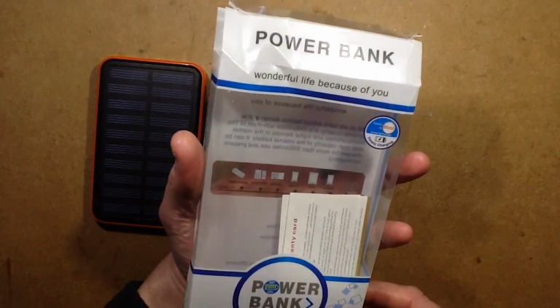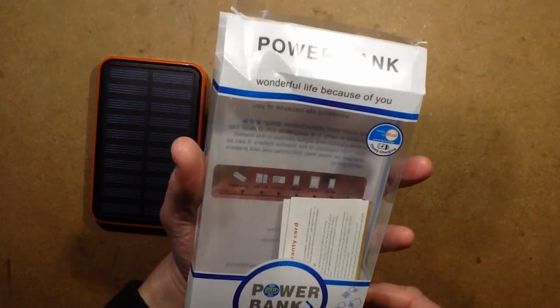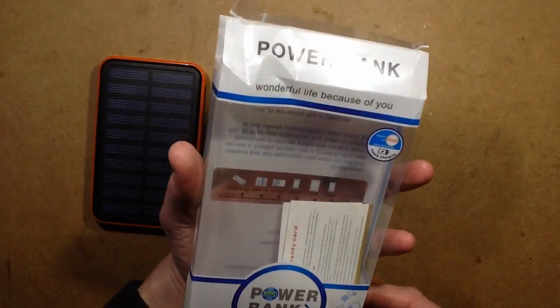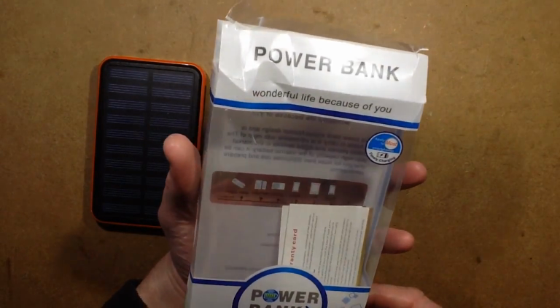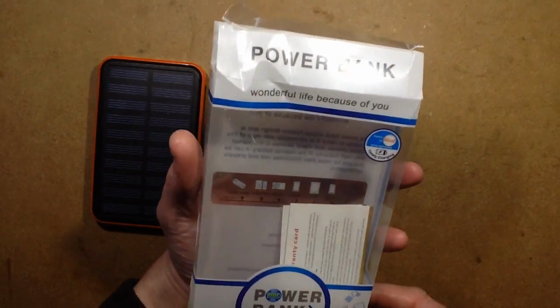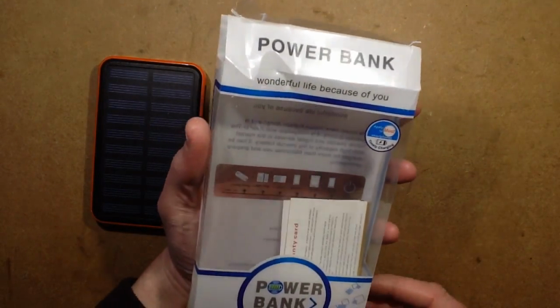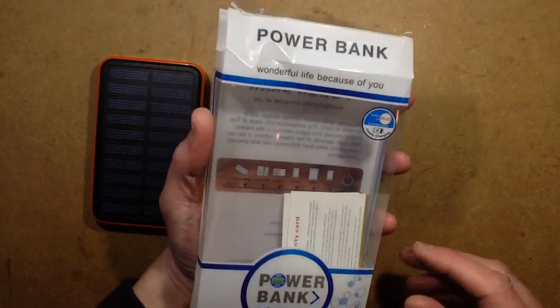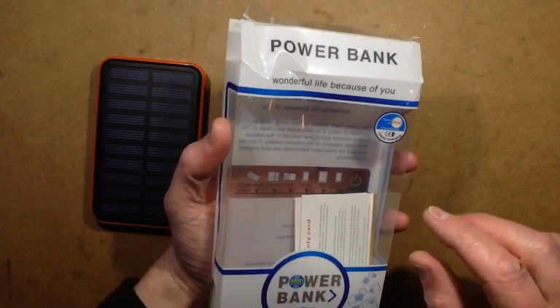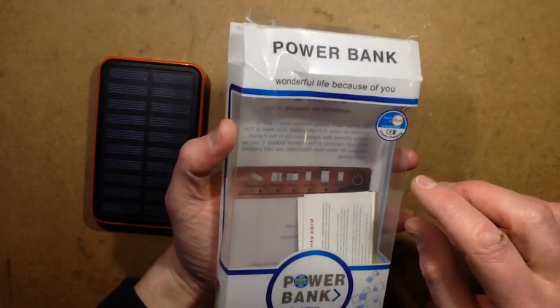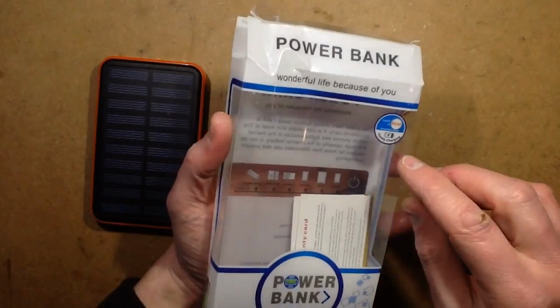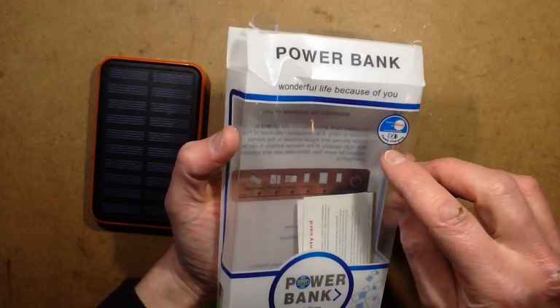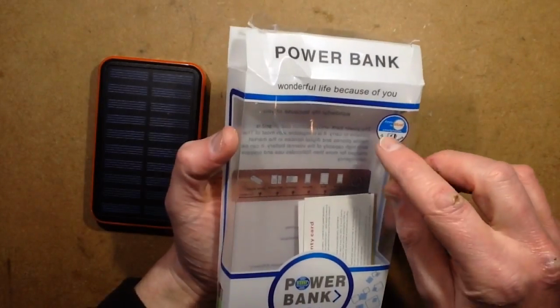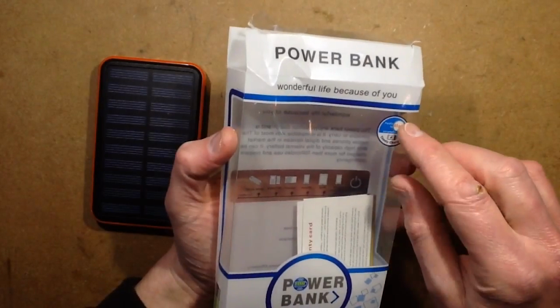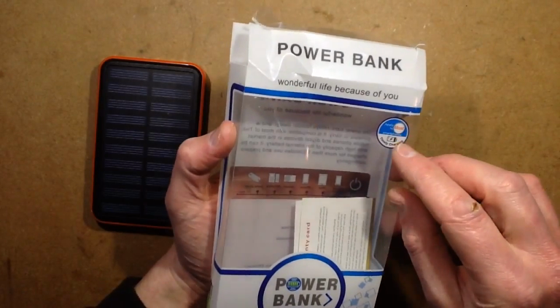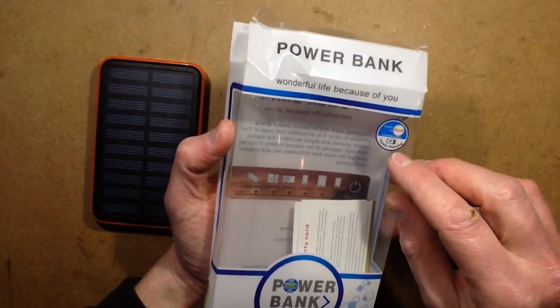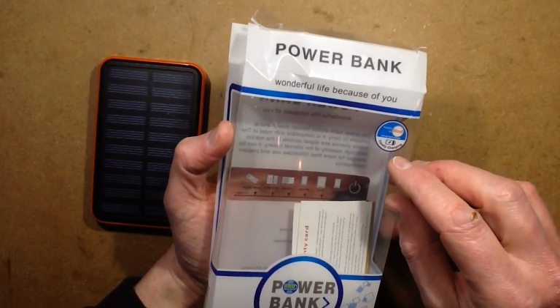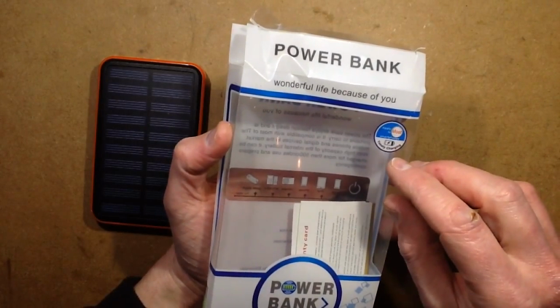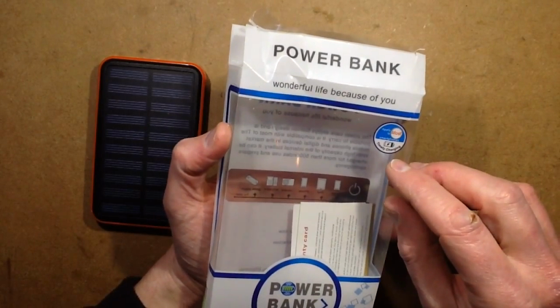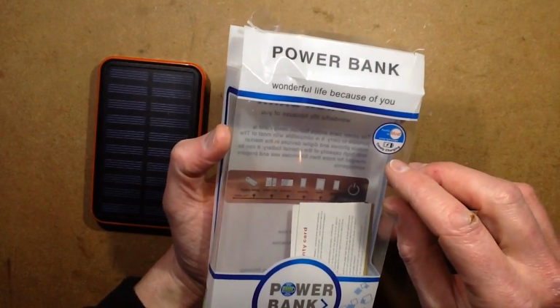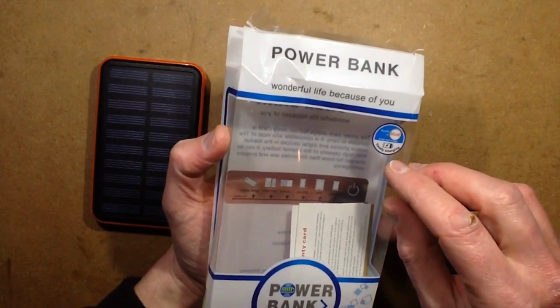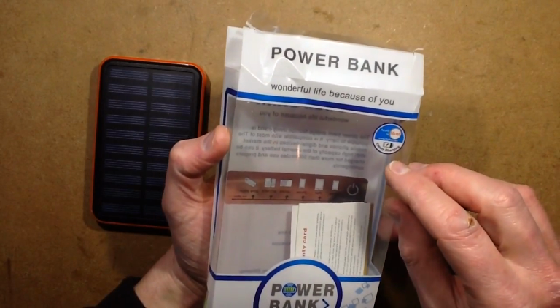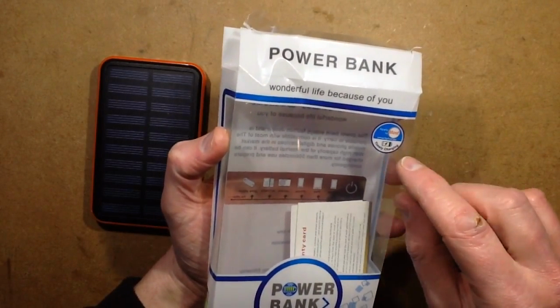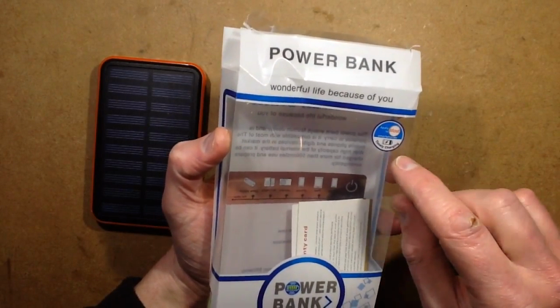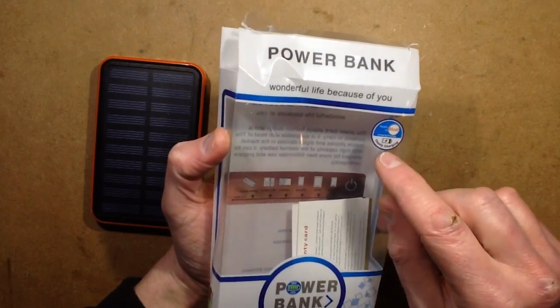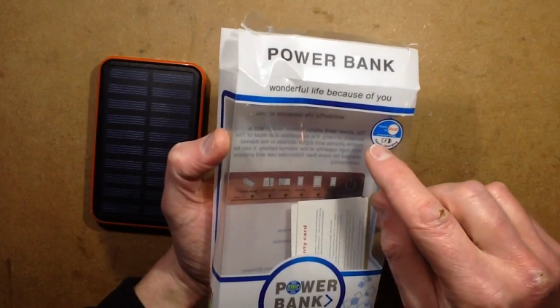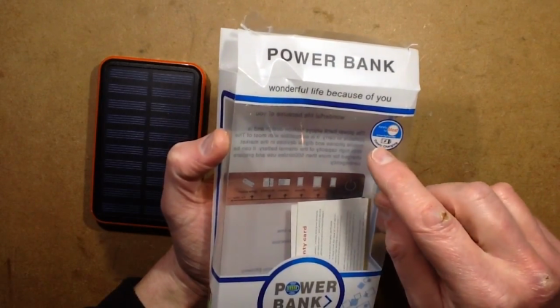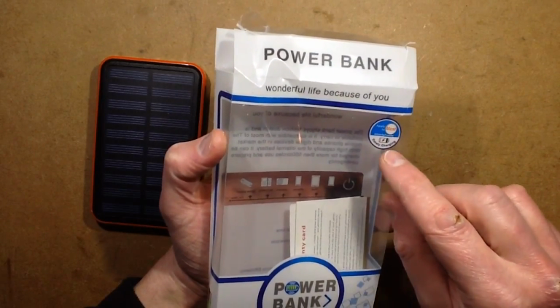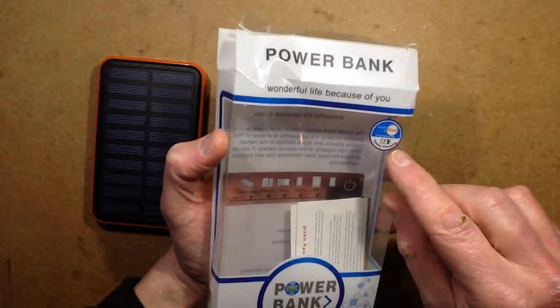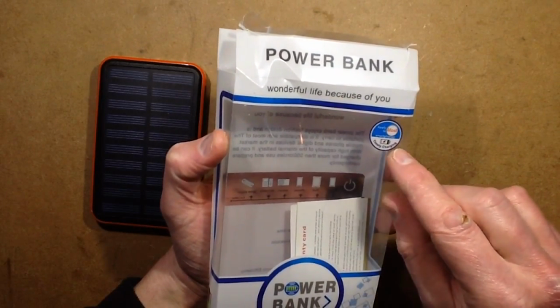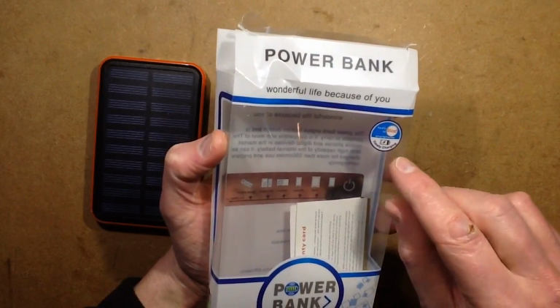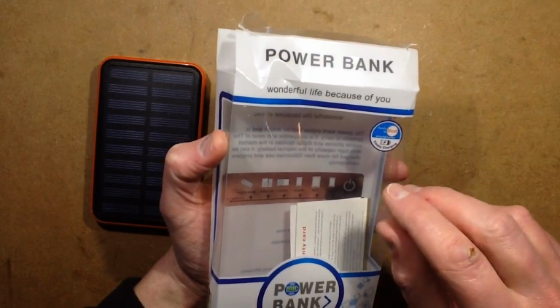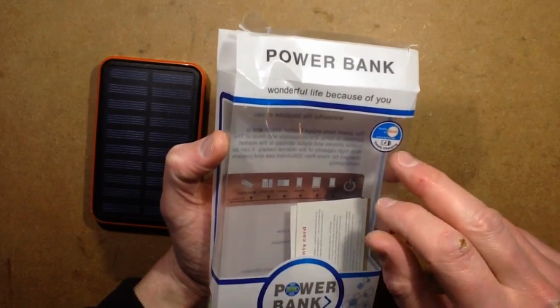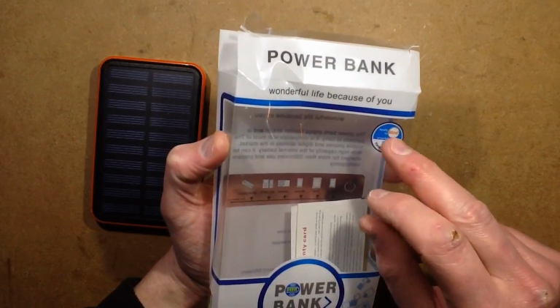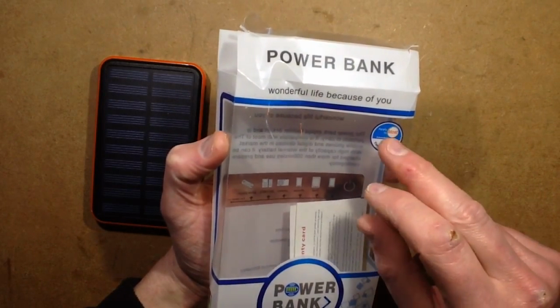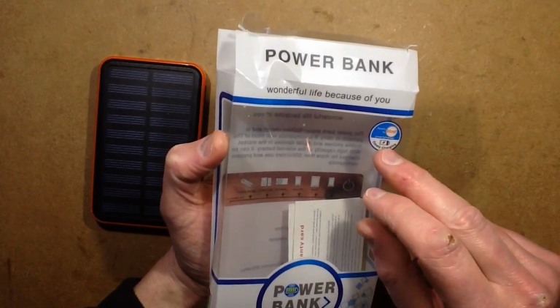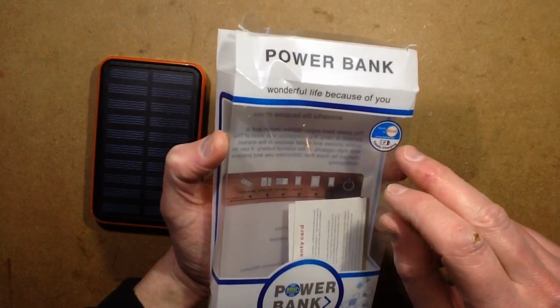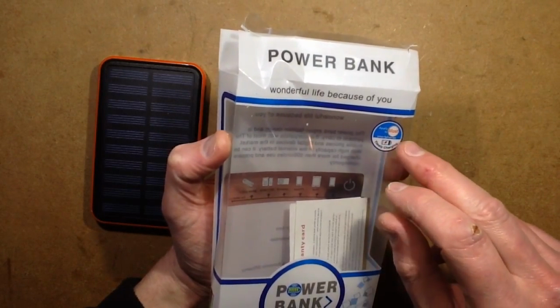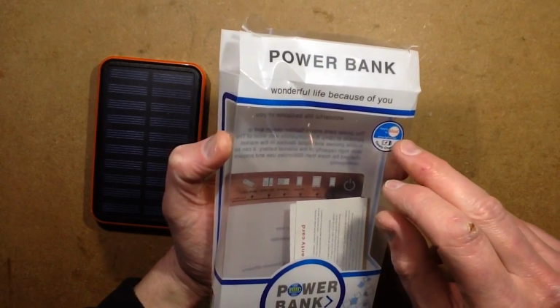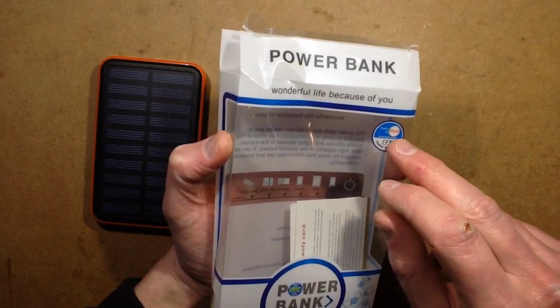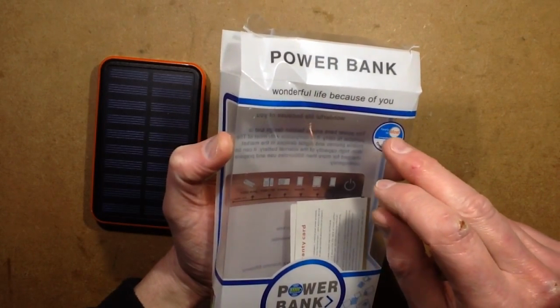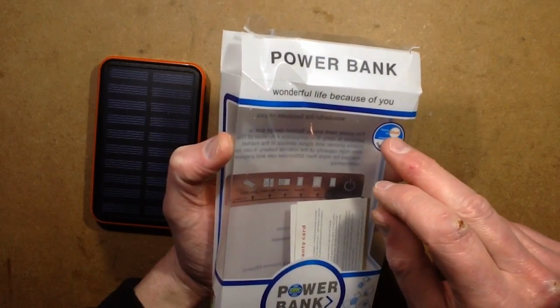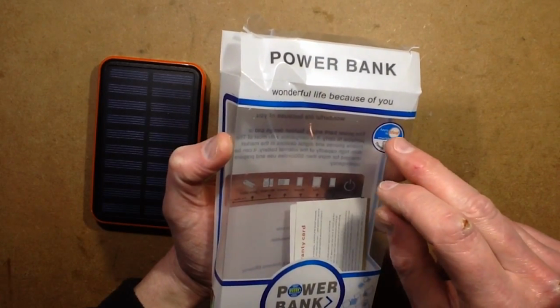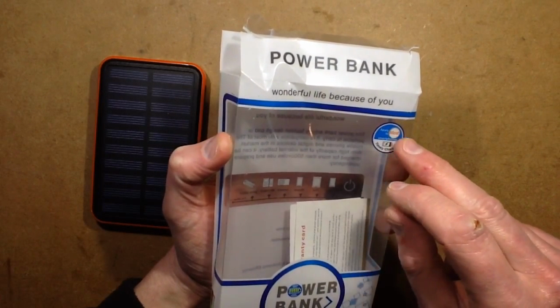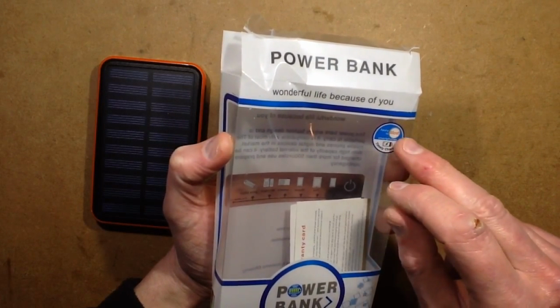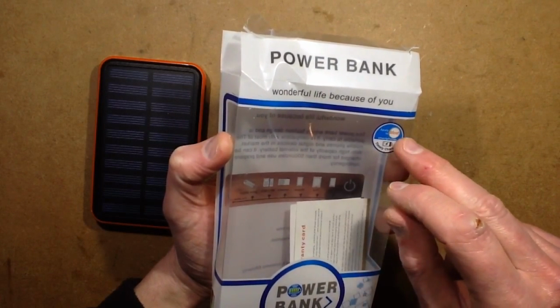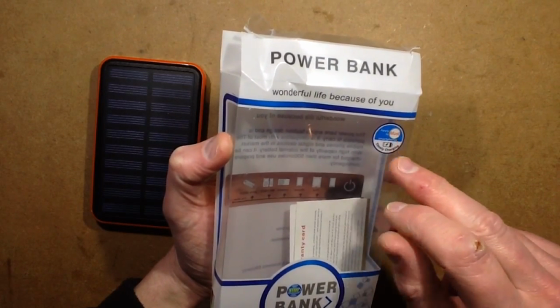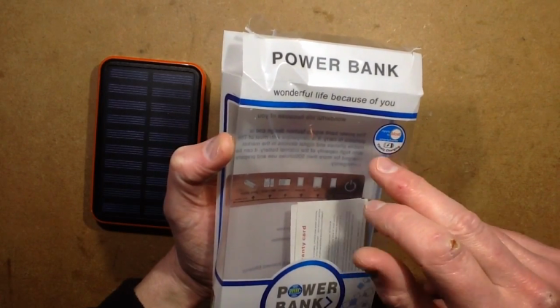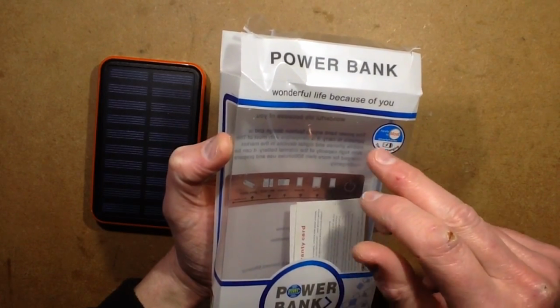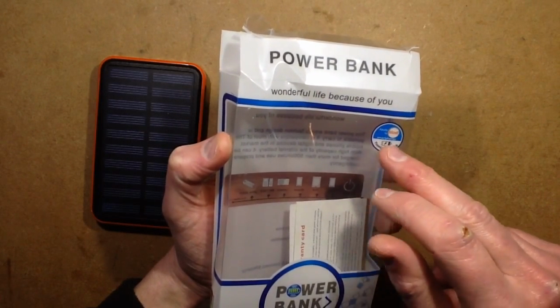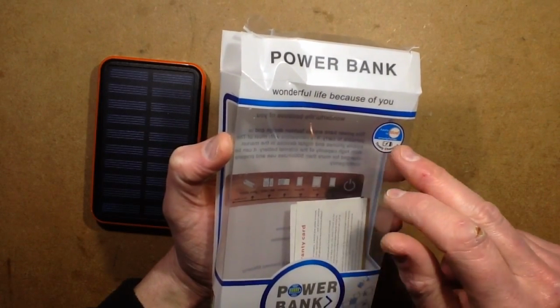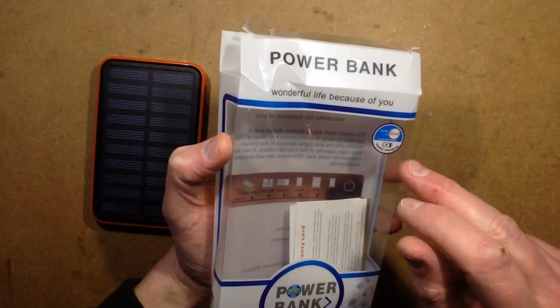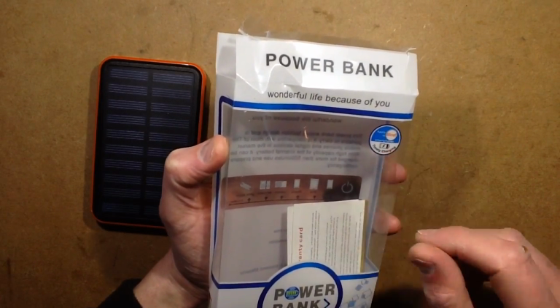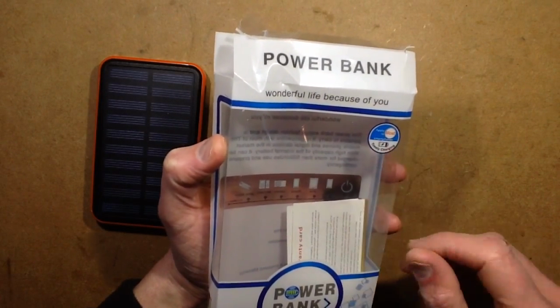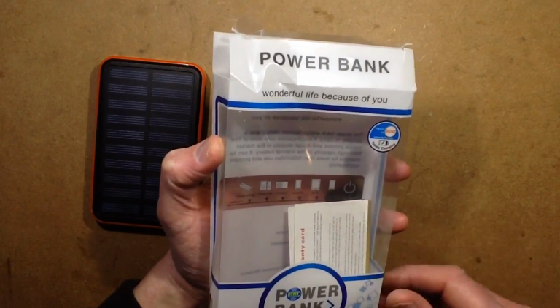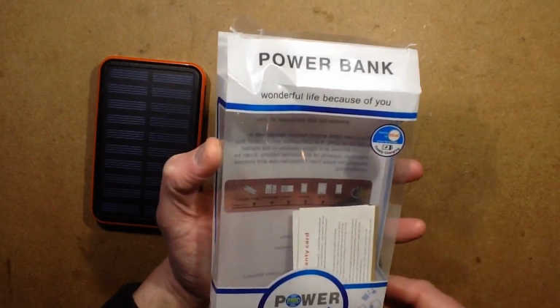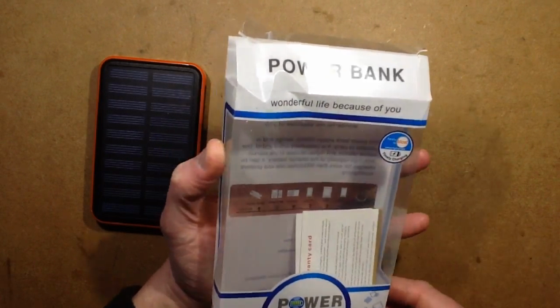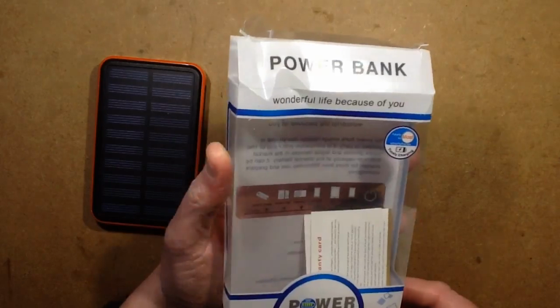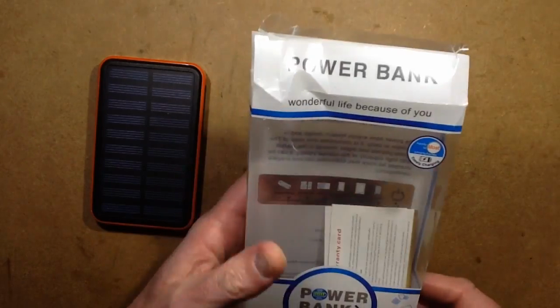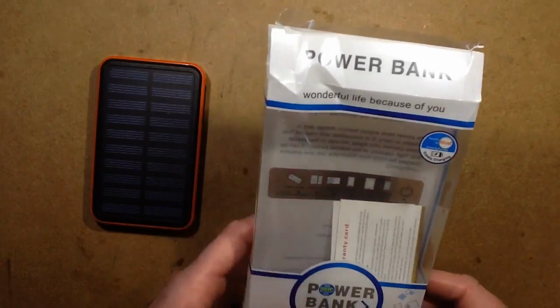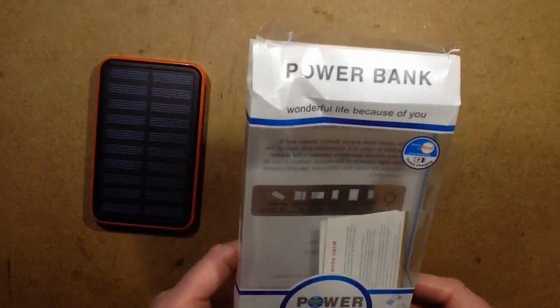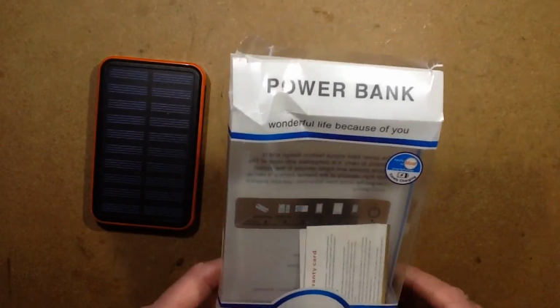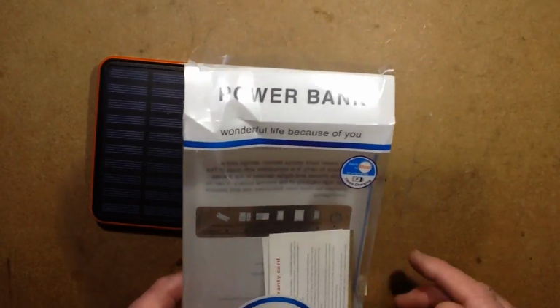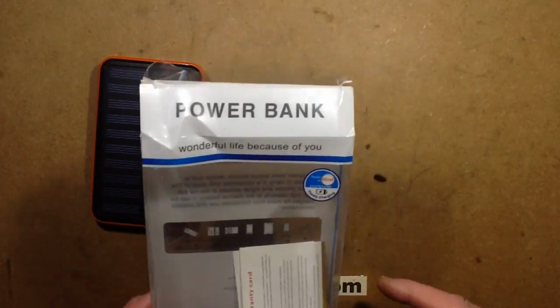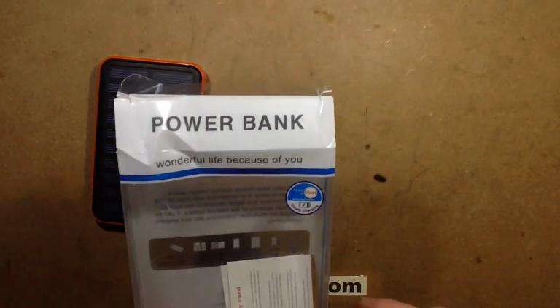It also has a little disclaimer: 'Timely charging apply to most smartphones but not yours.'